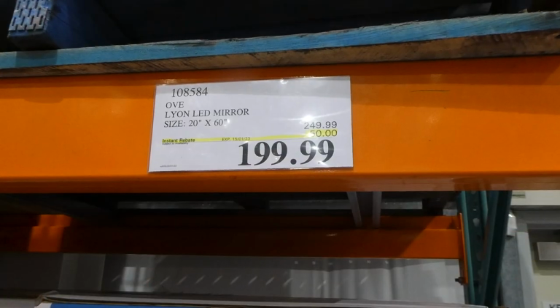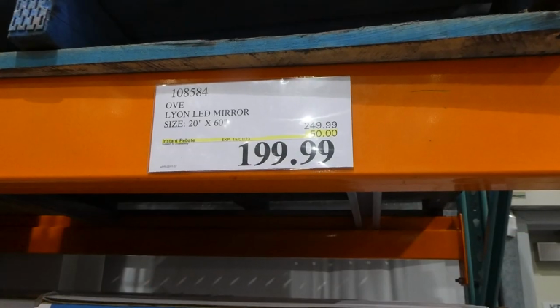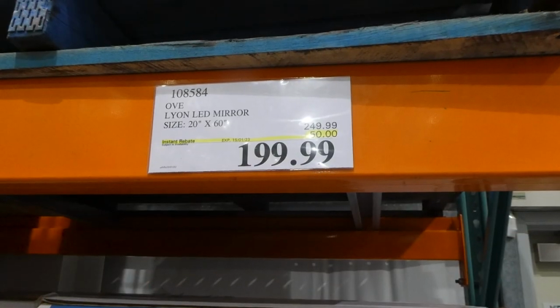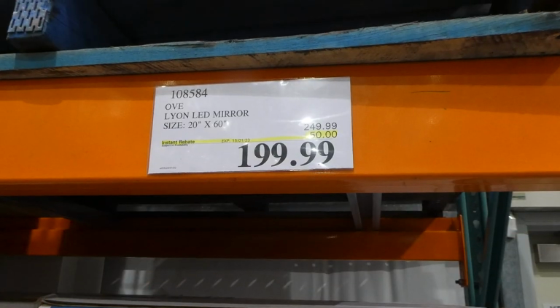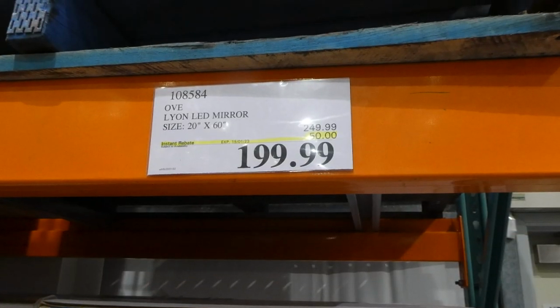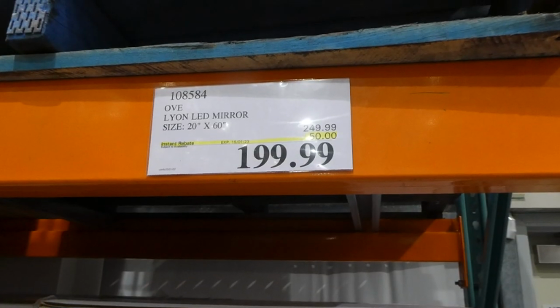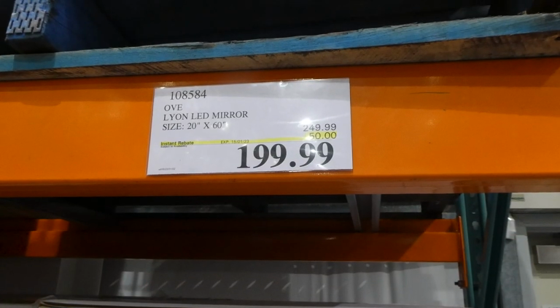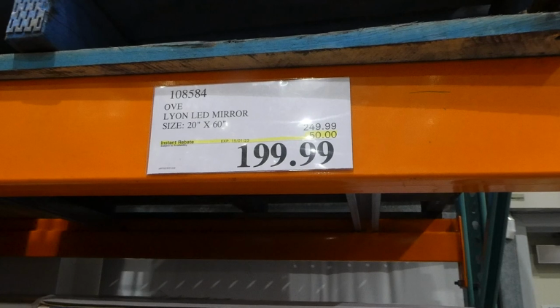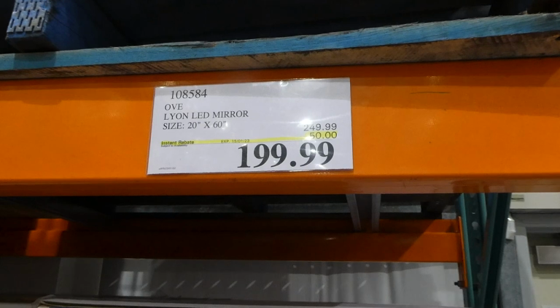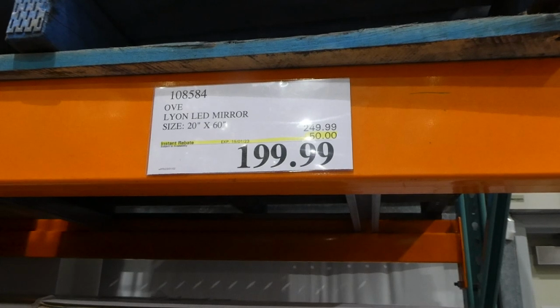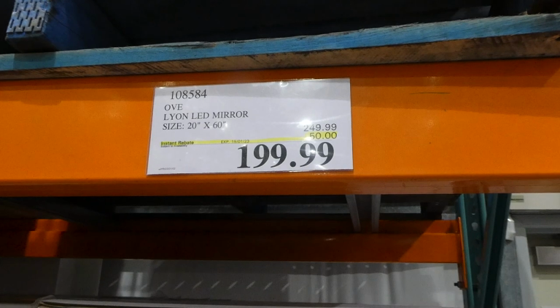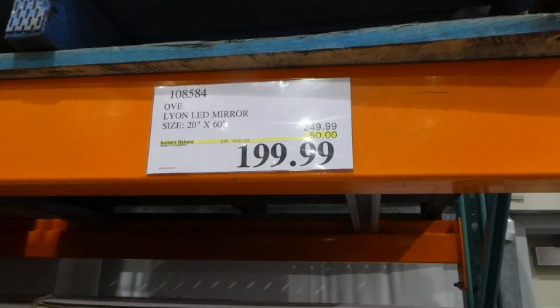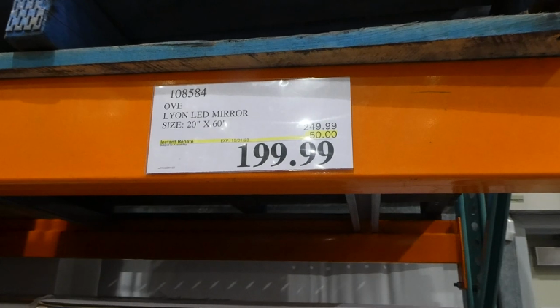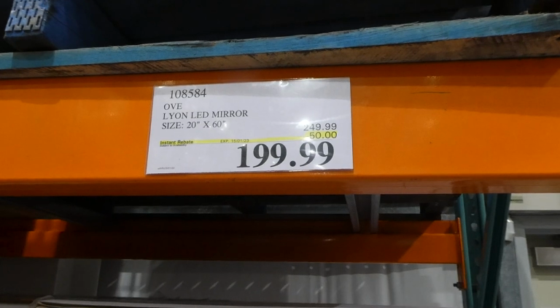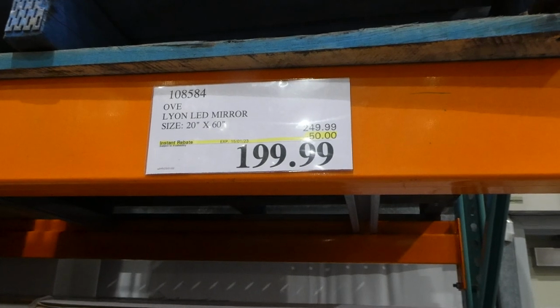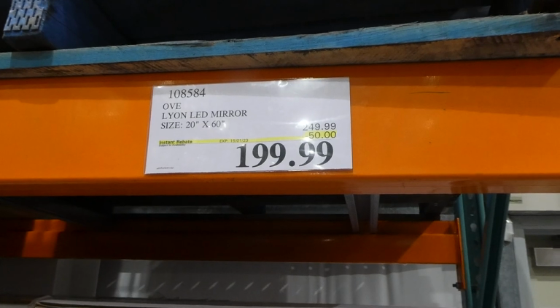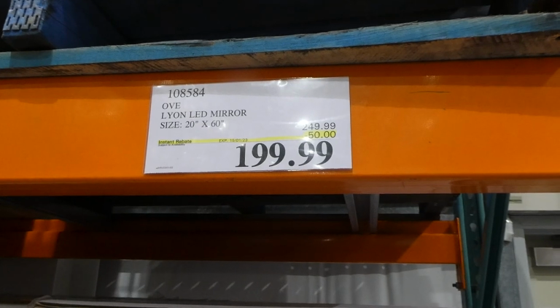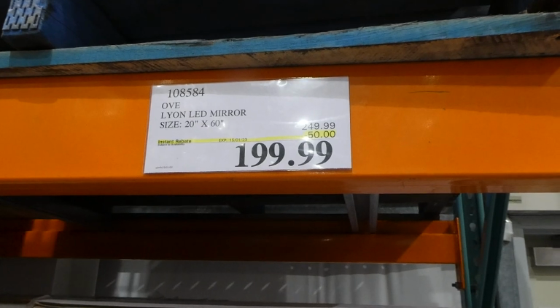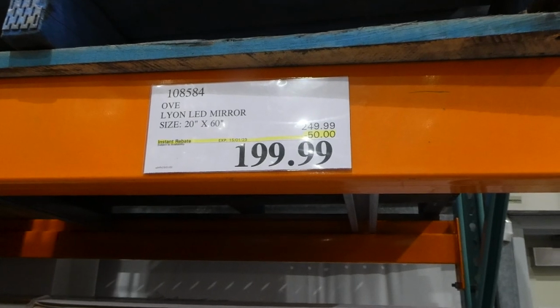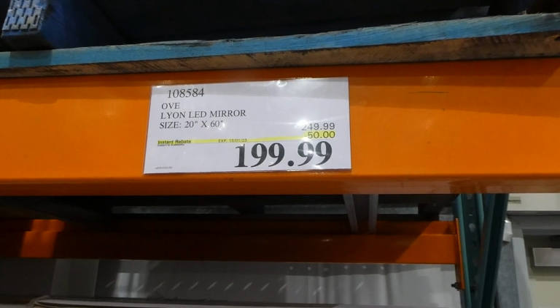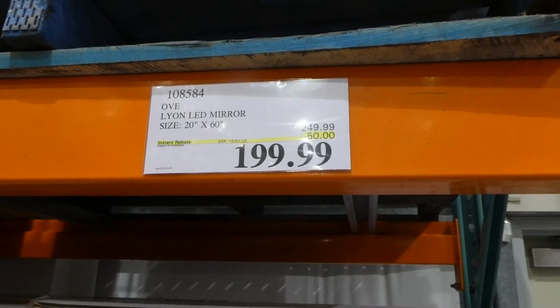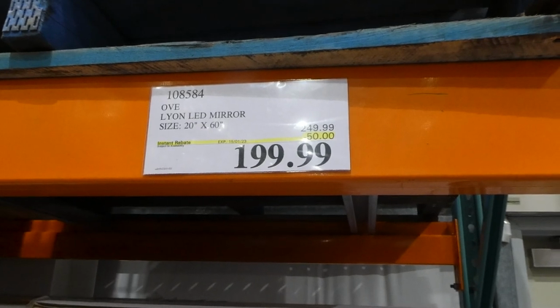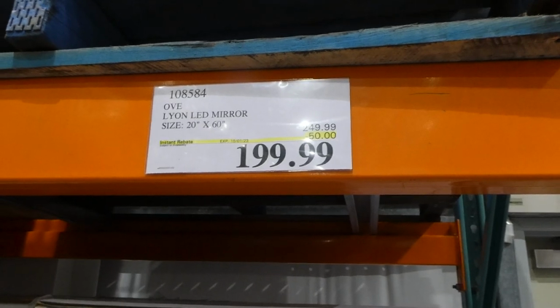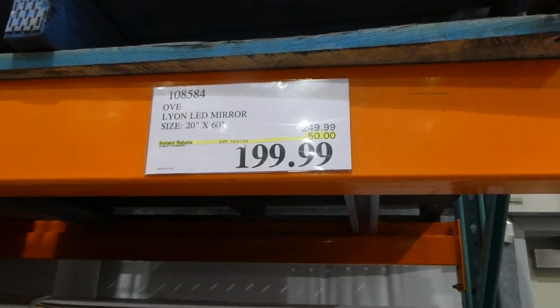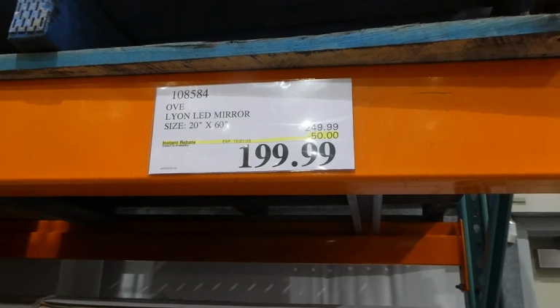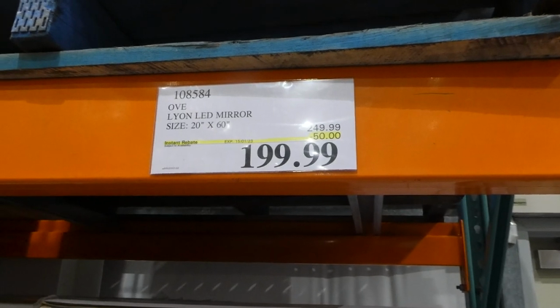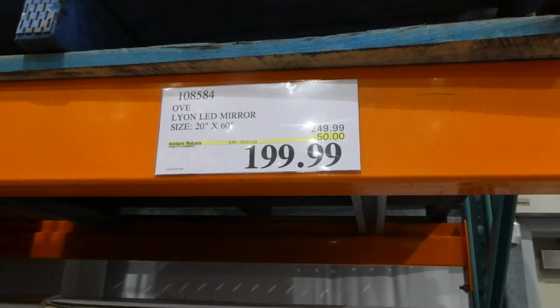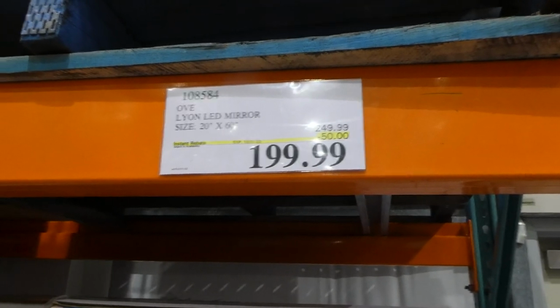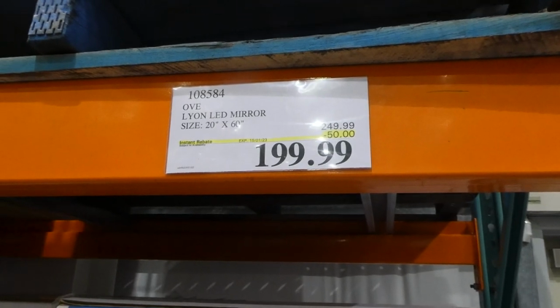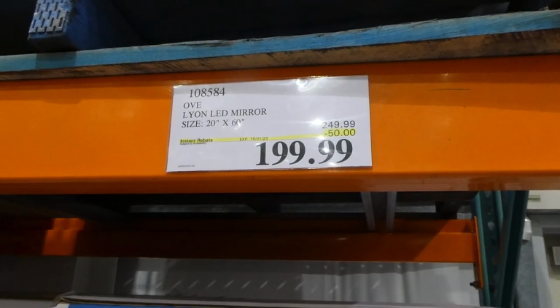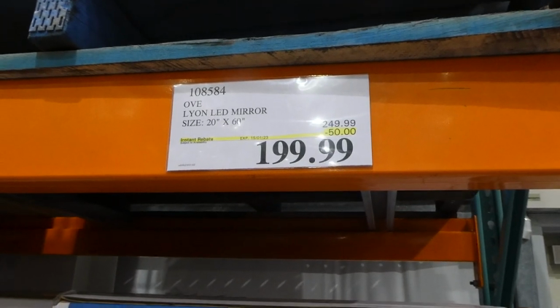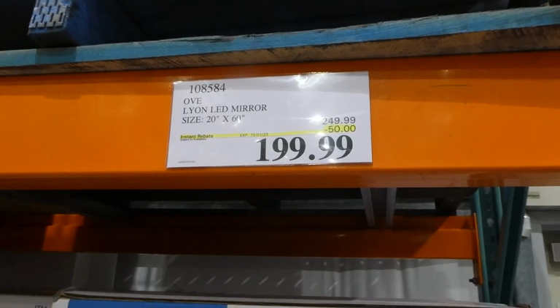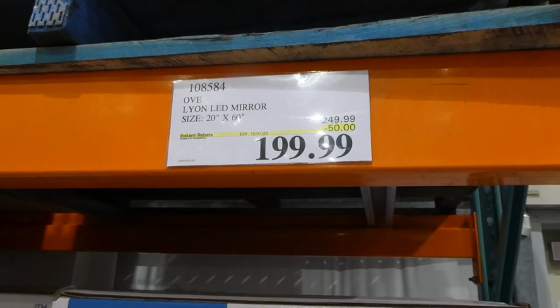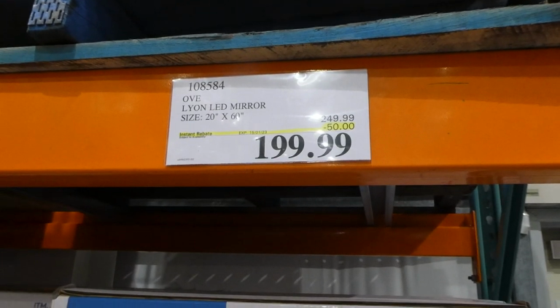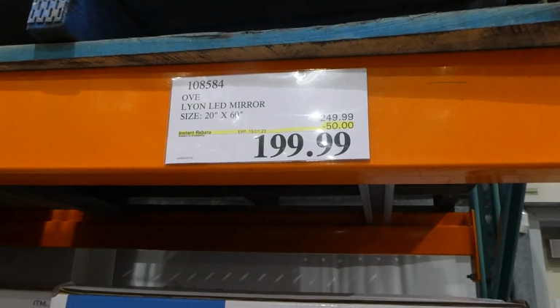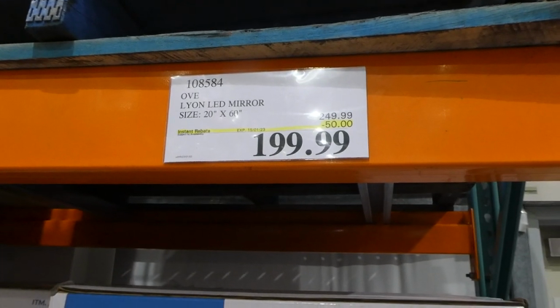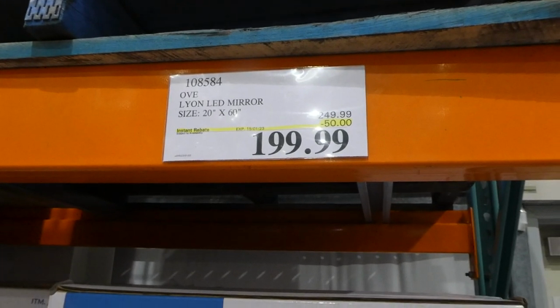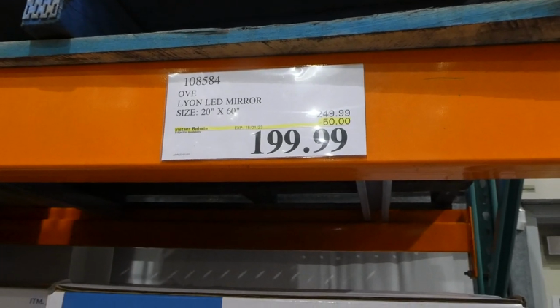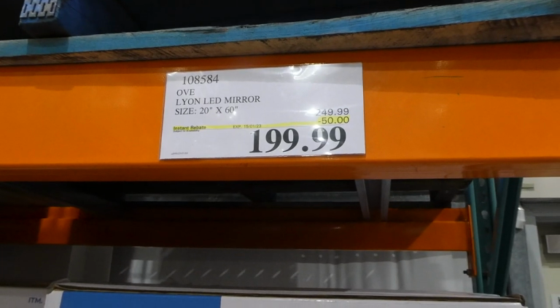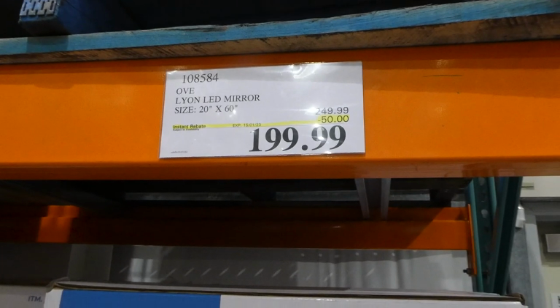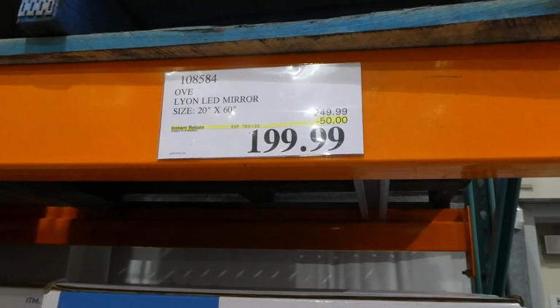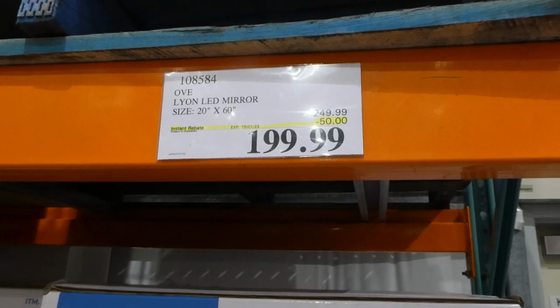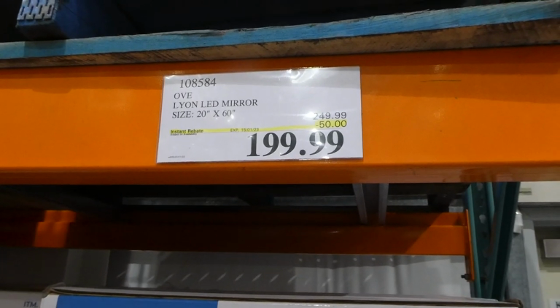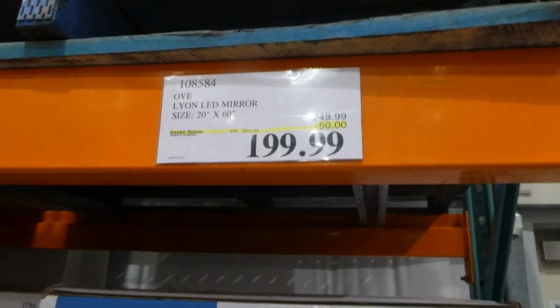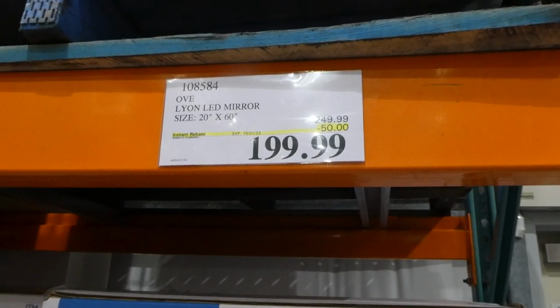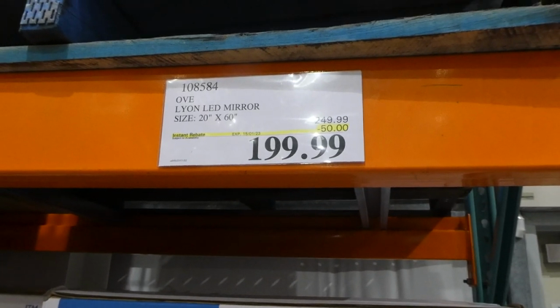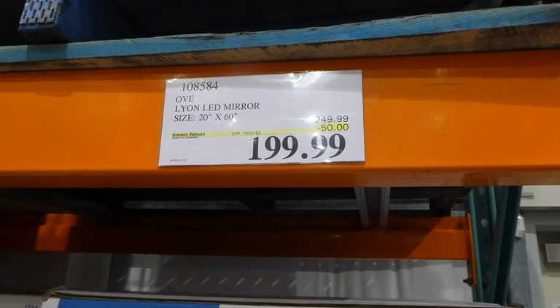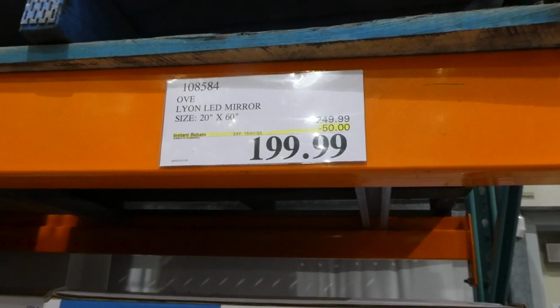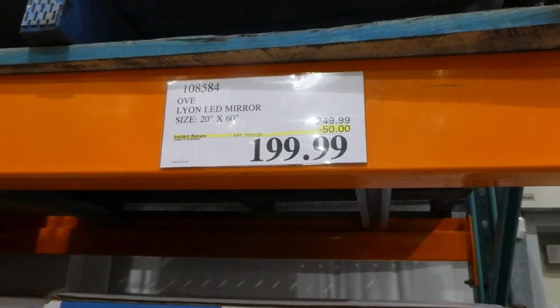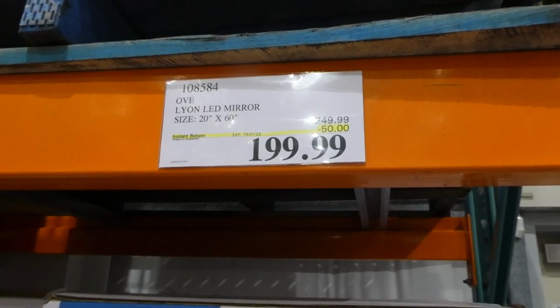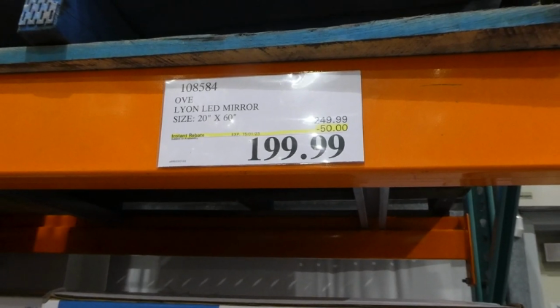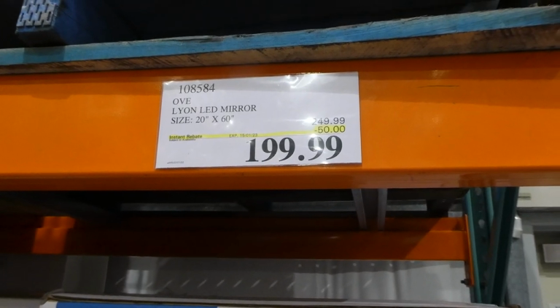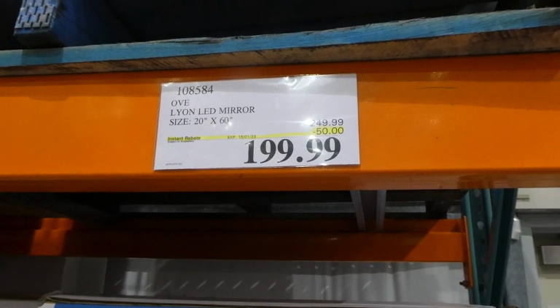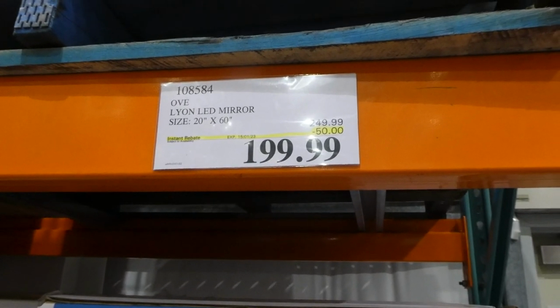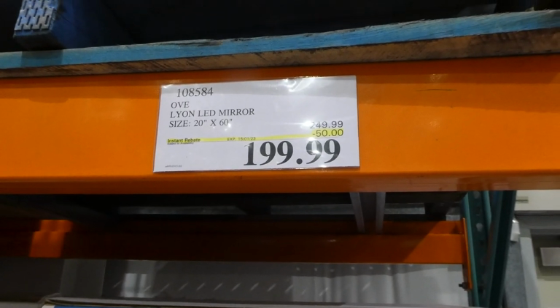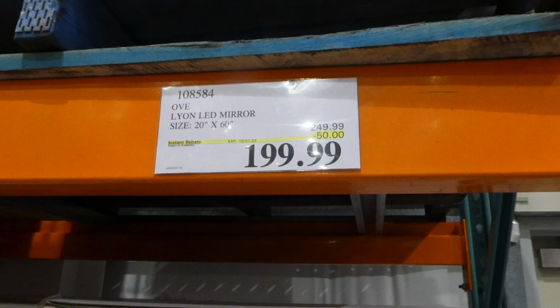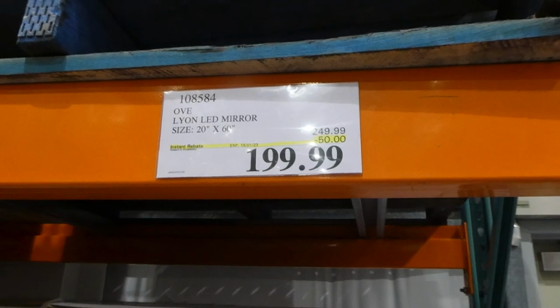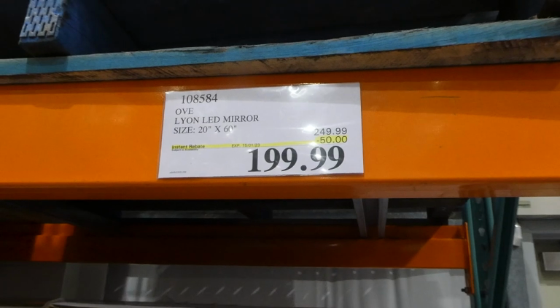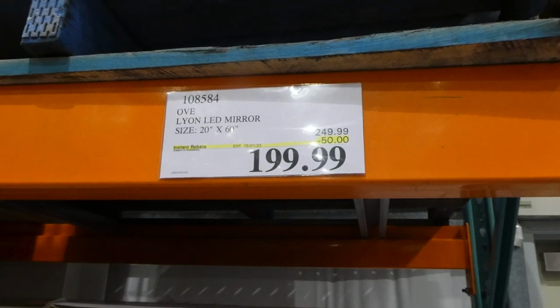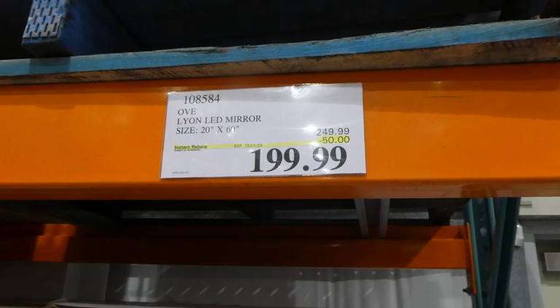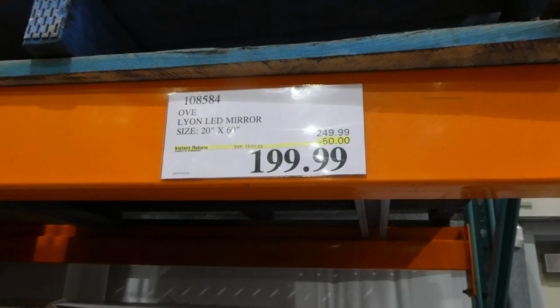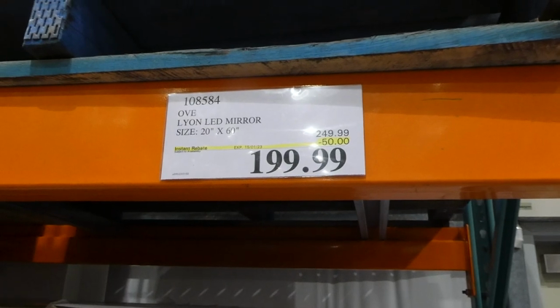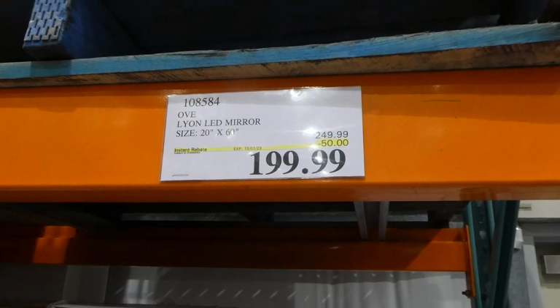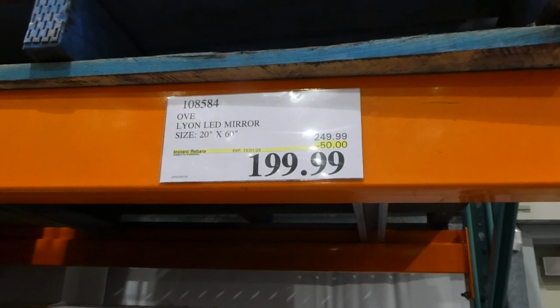Ove Lion LED mirror. It's 20 inches by 60 inches and it's $50 off, down to $200.